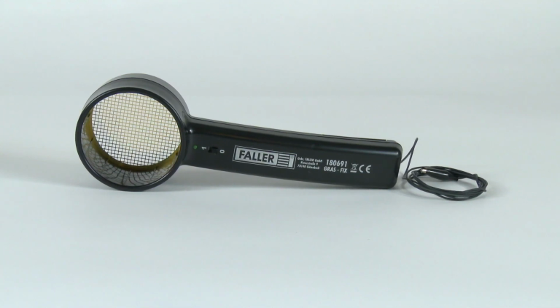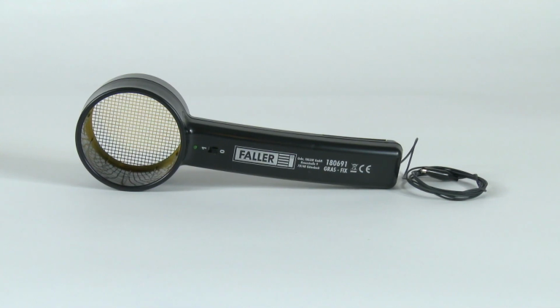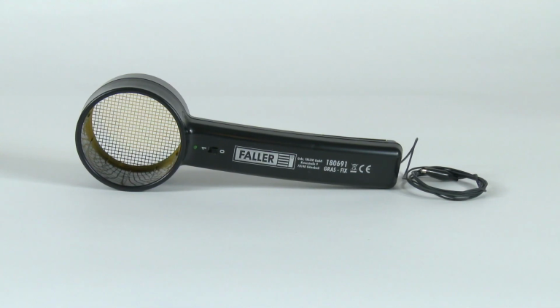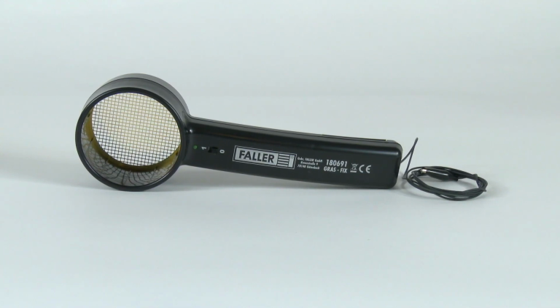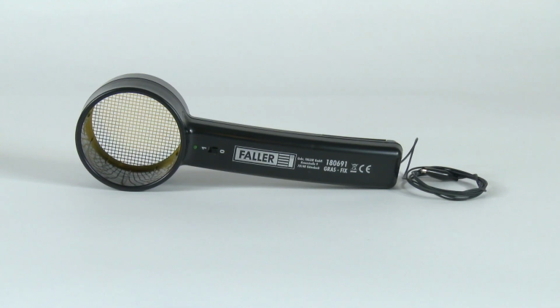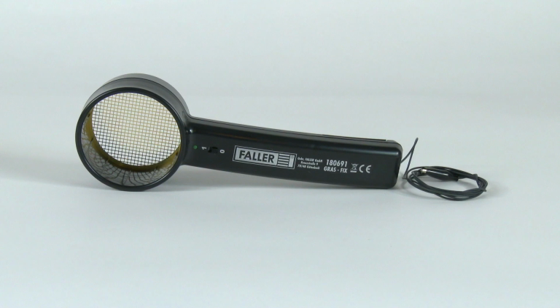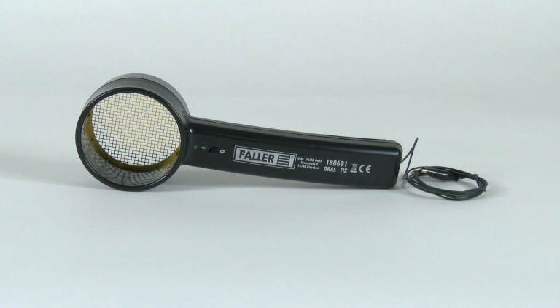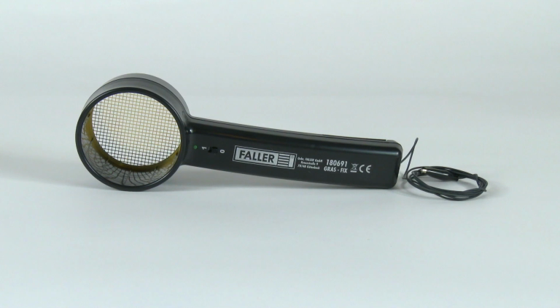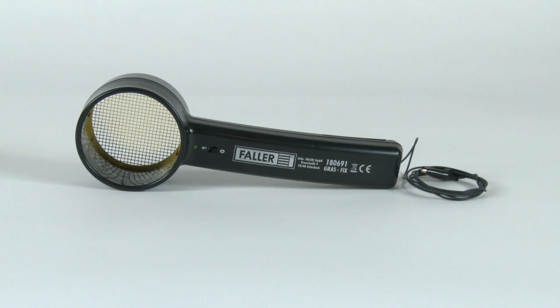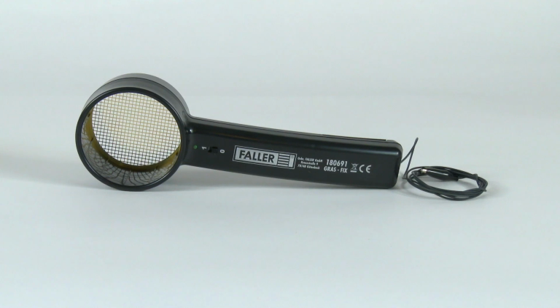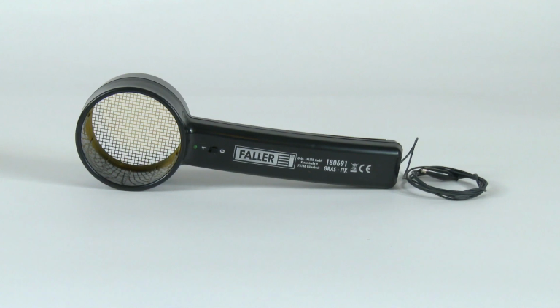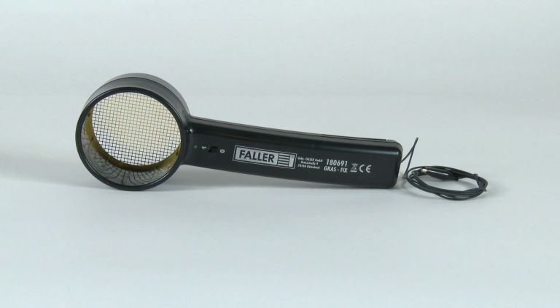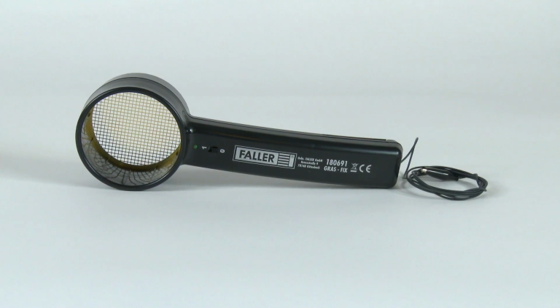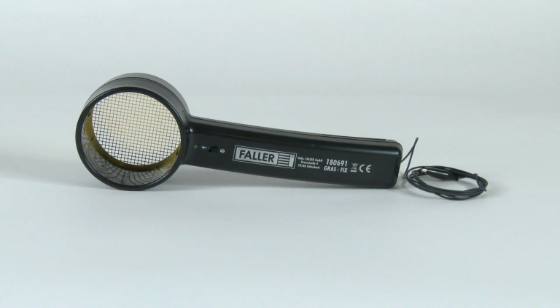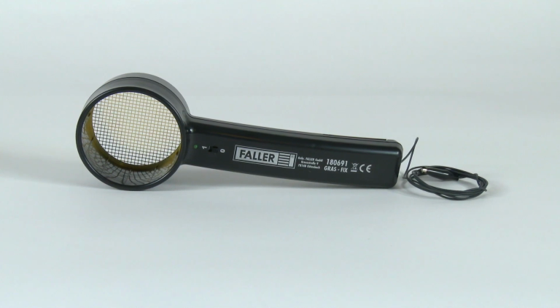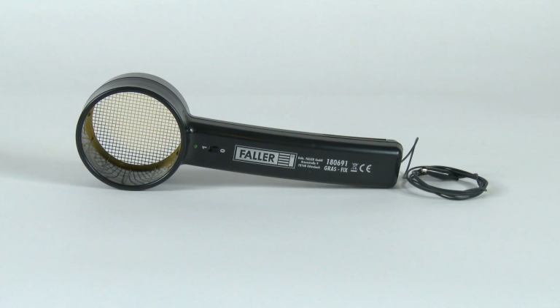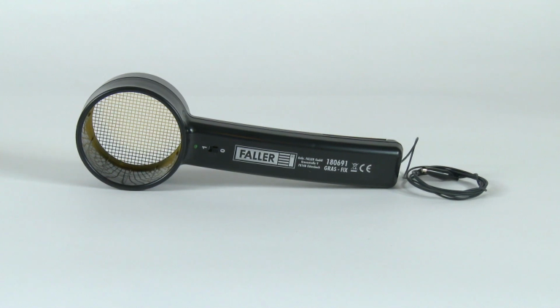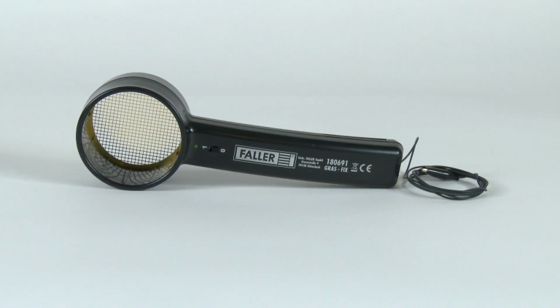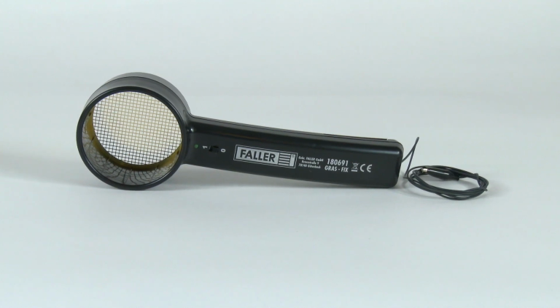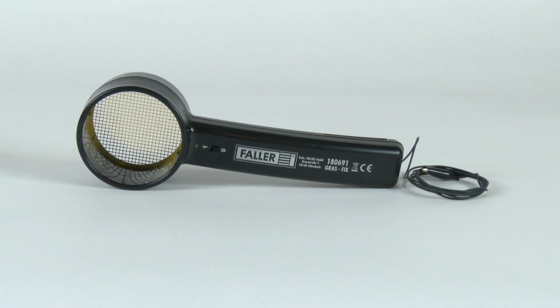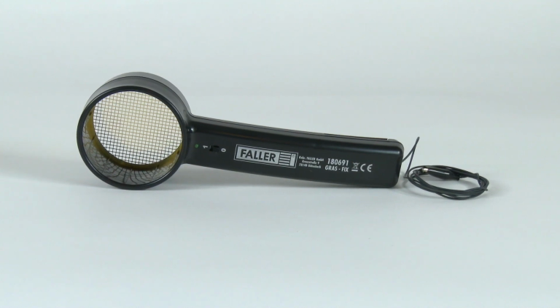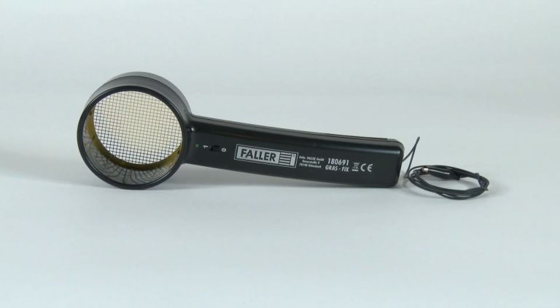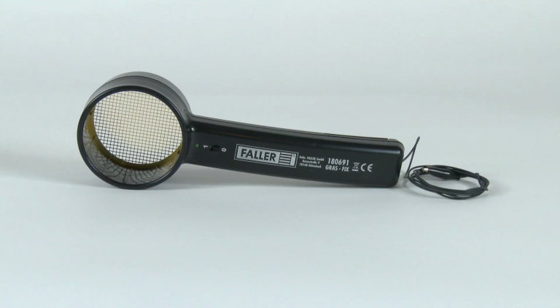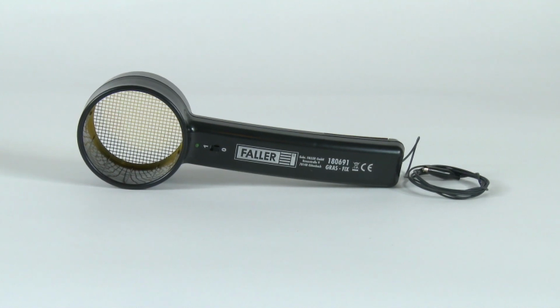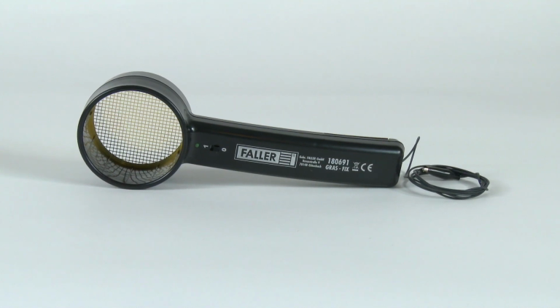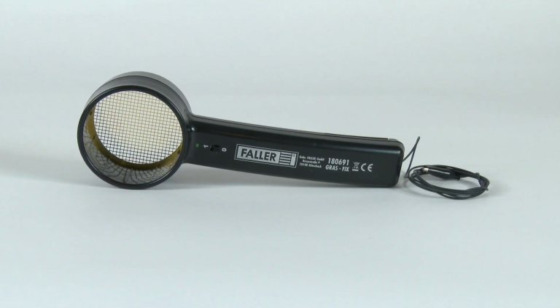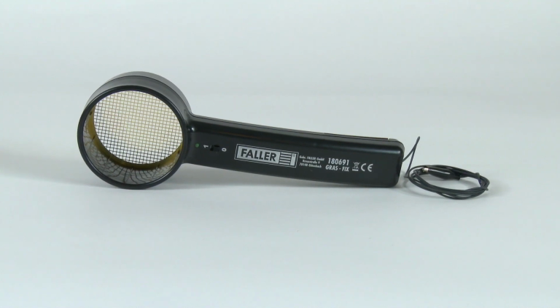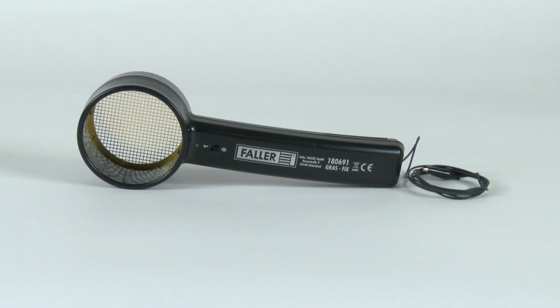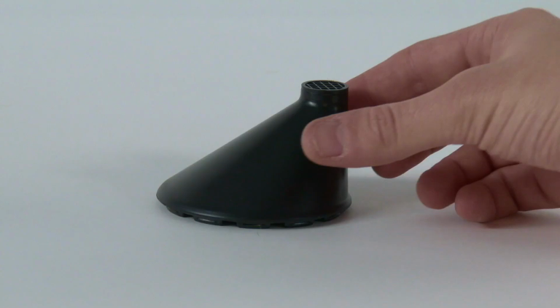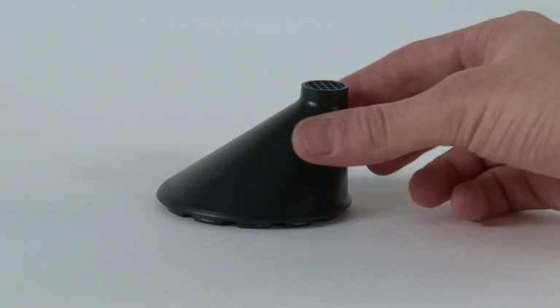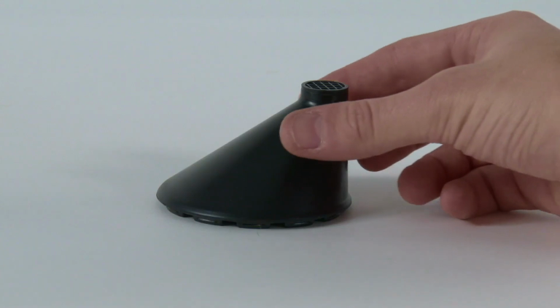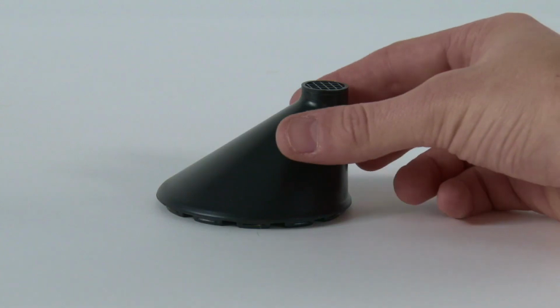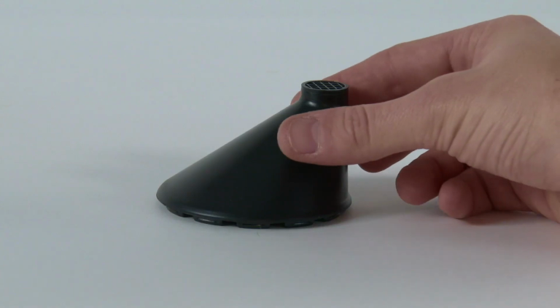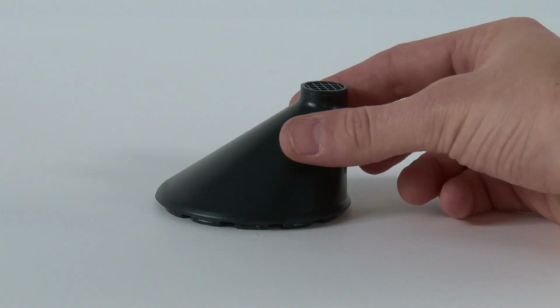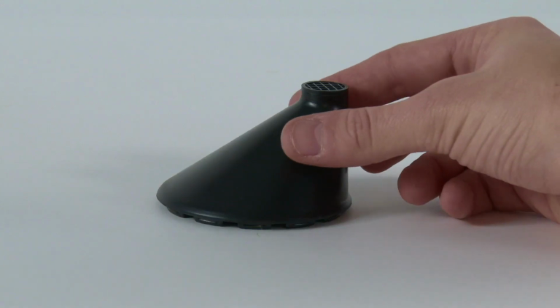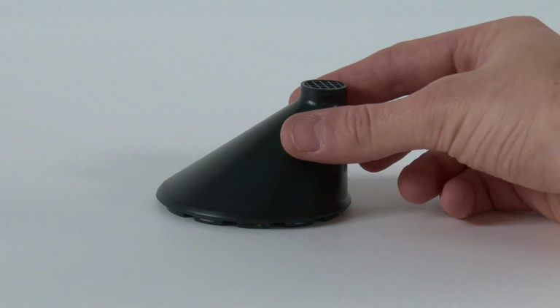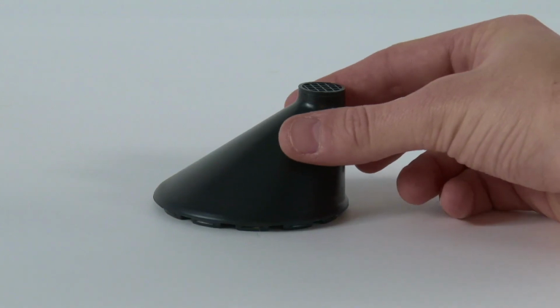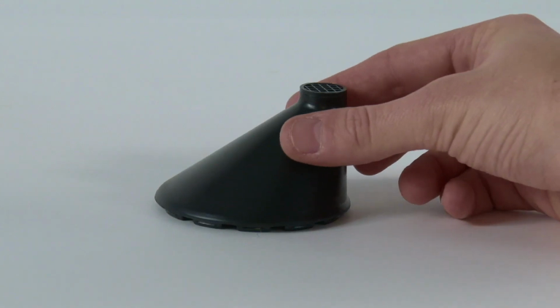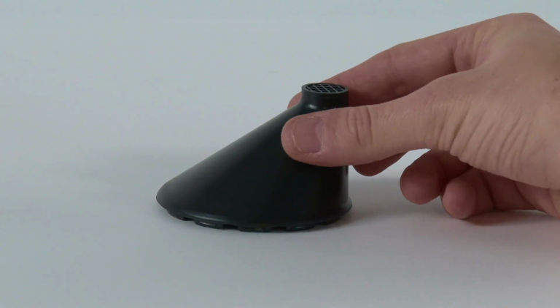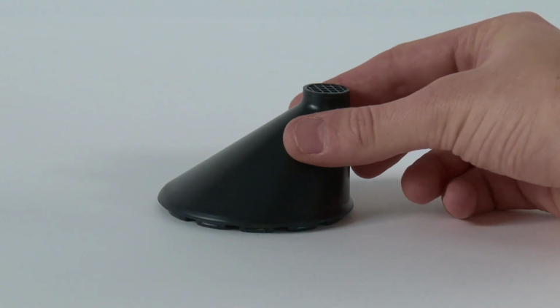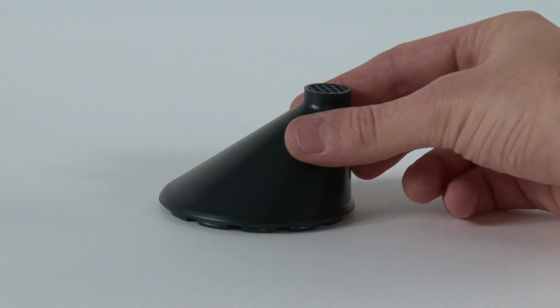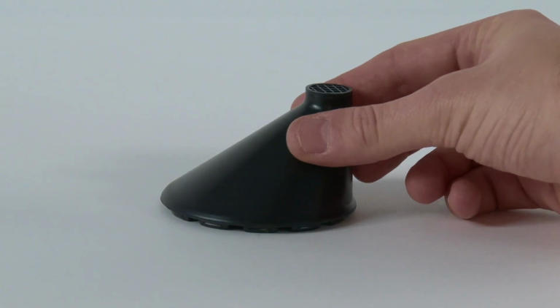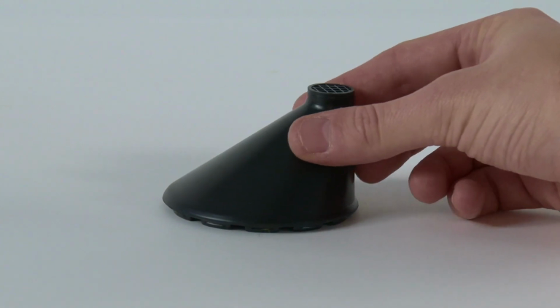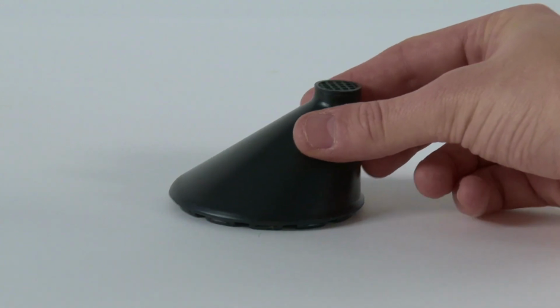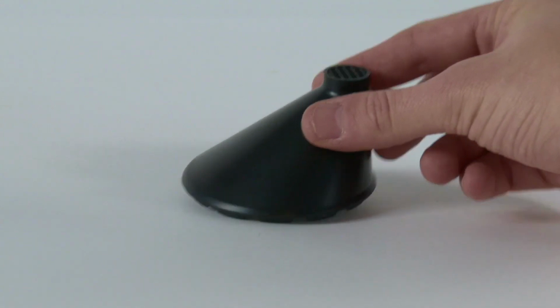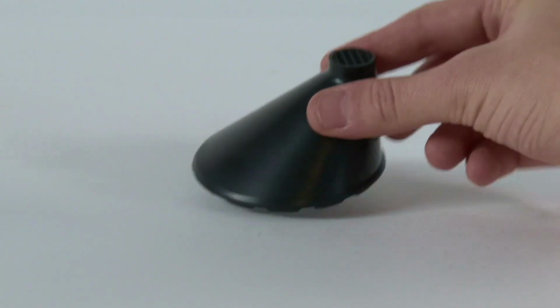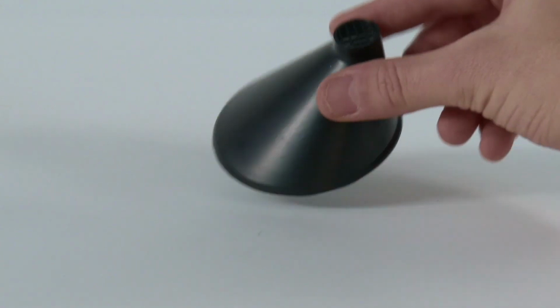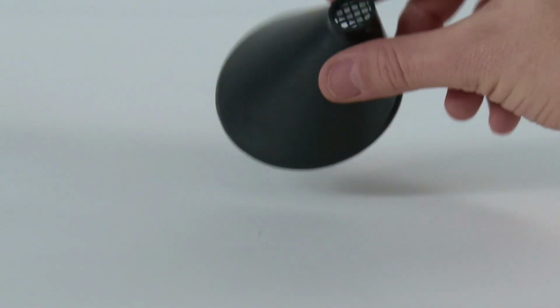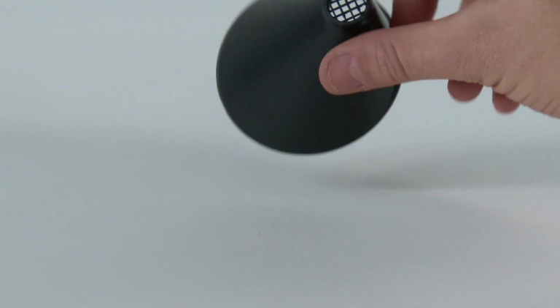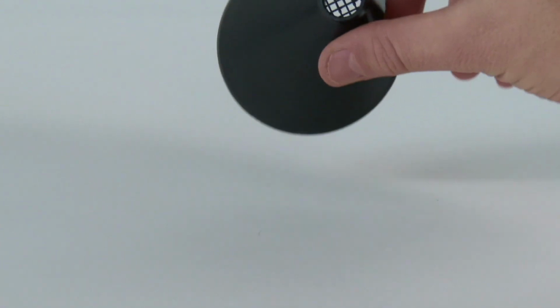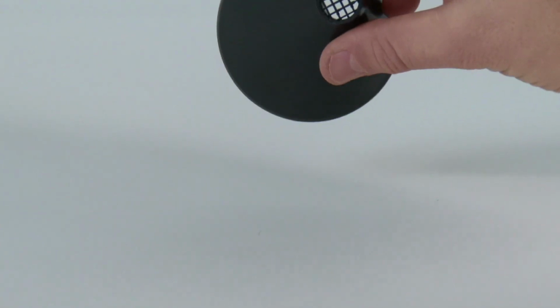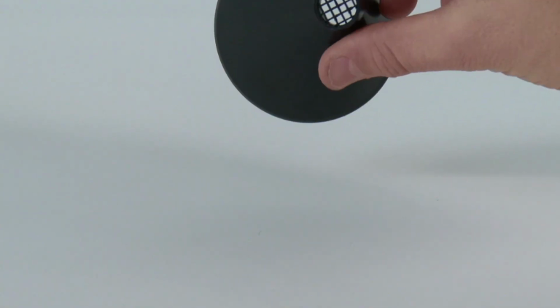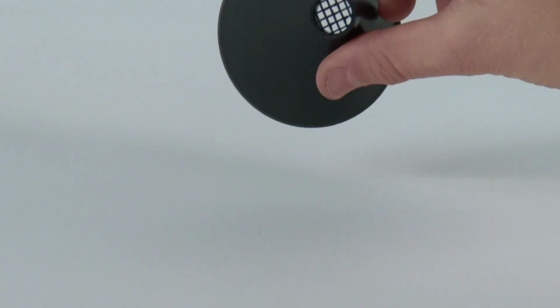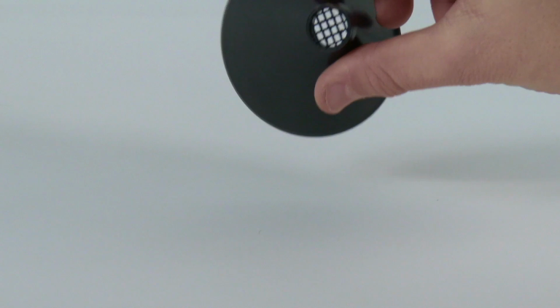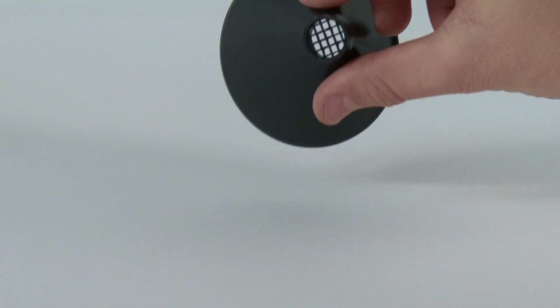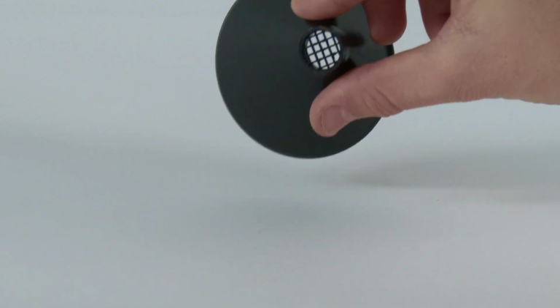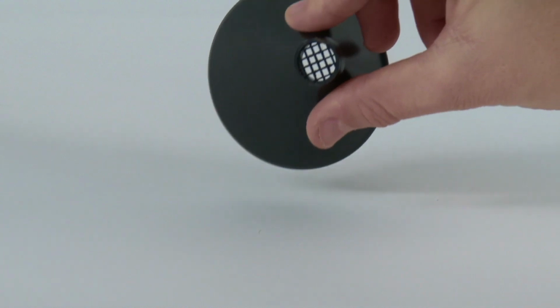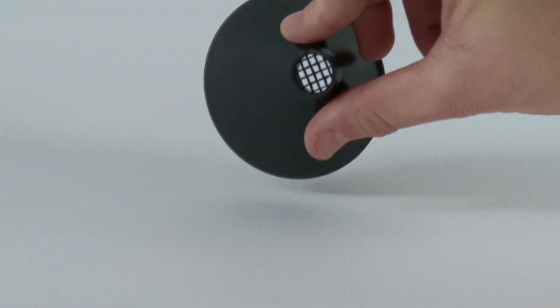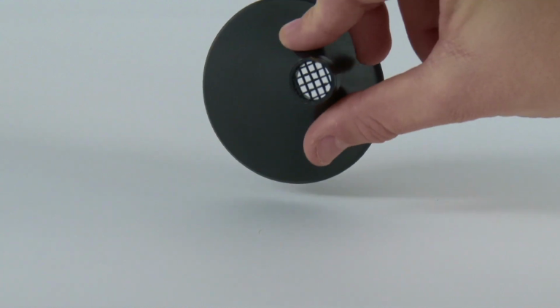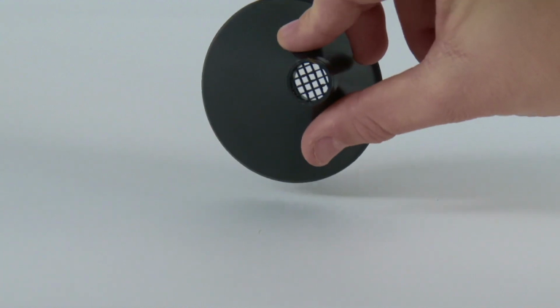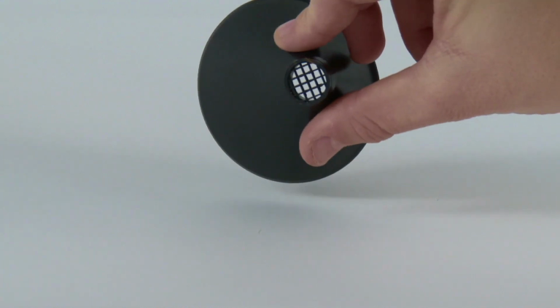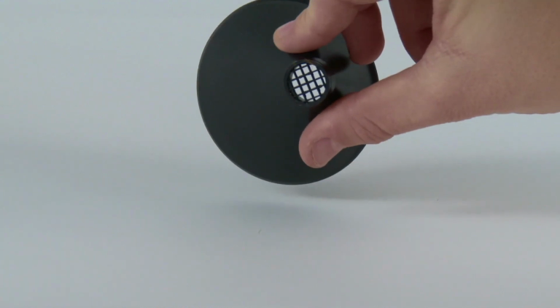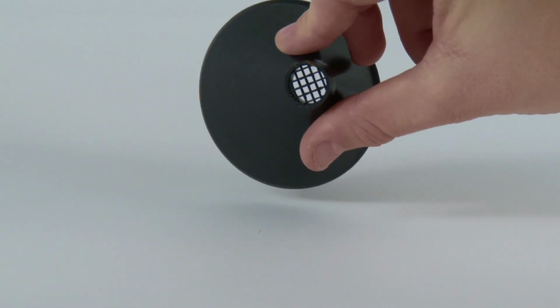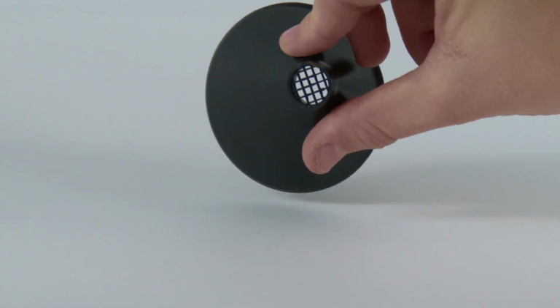In the package you will find the device itself with a hopper, a battery, a rail, contact clamp, and the instructions.